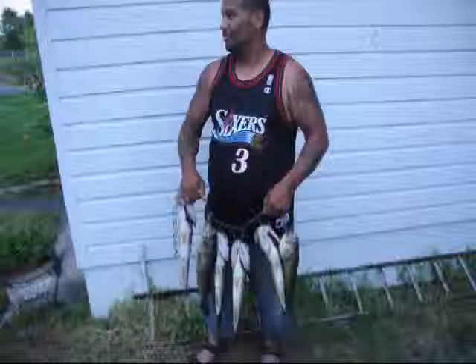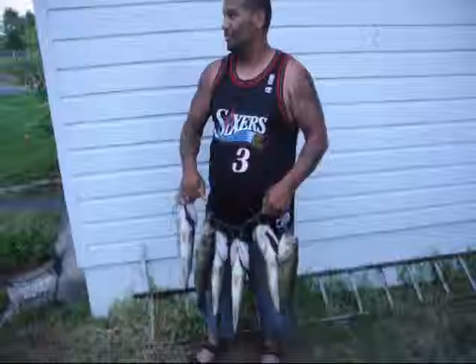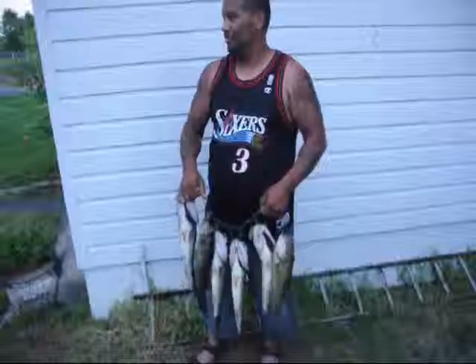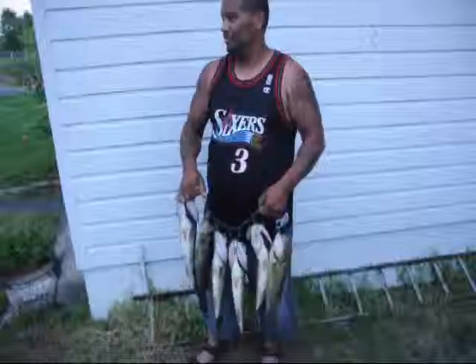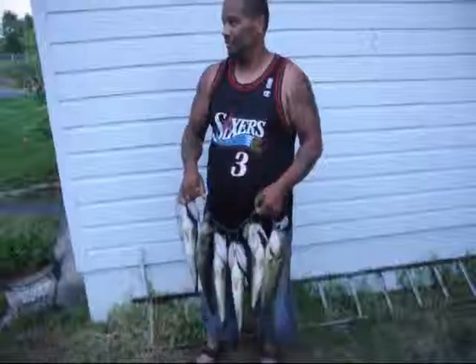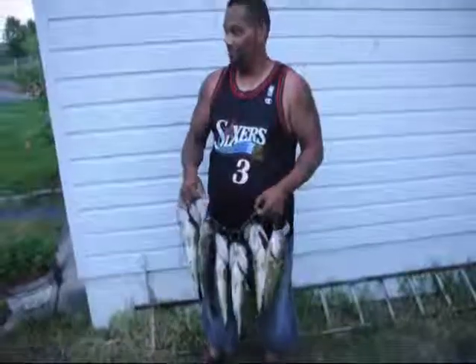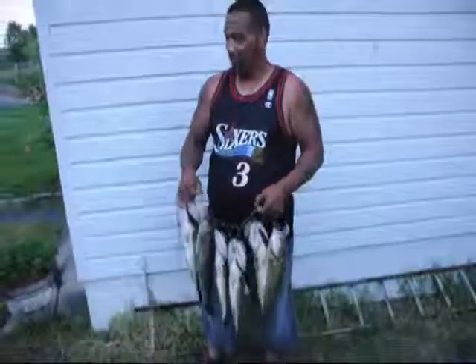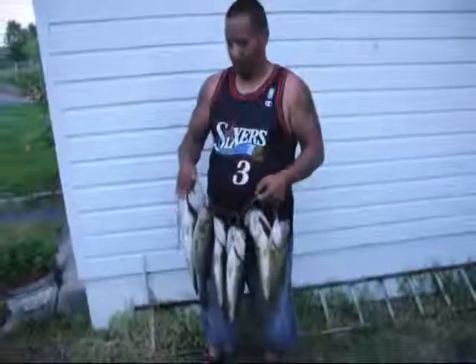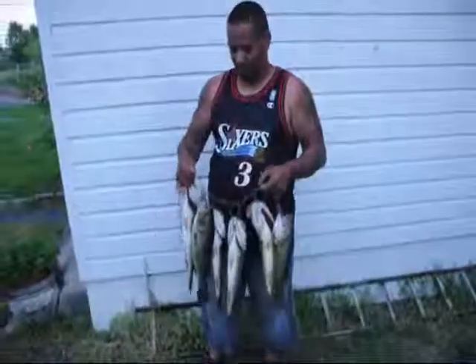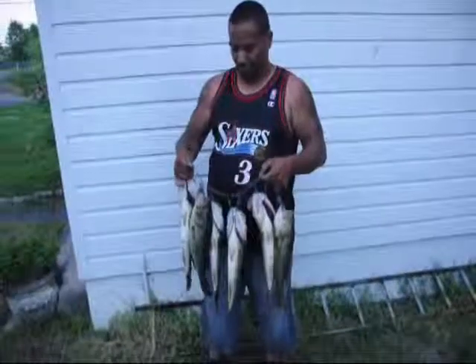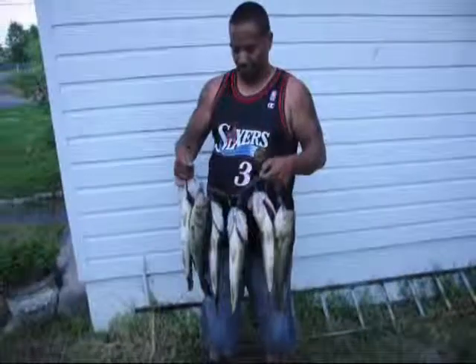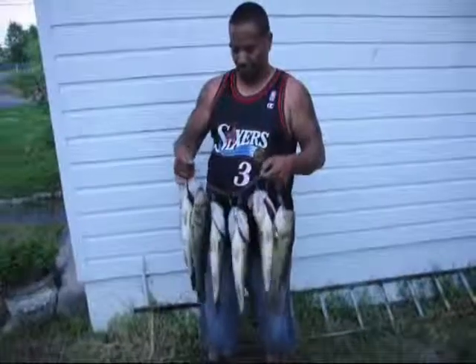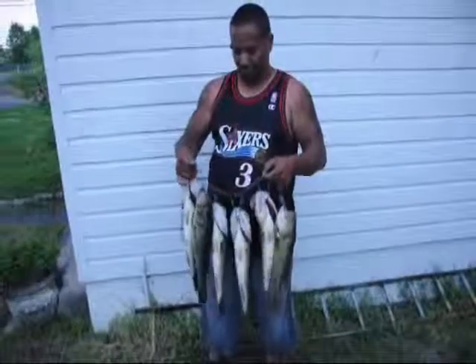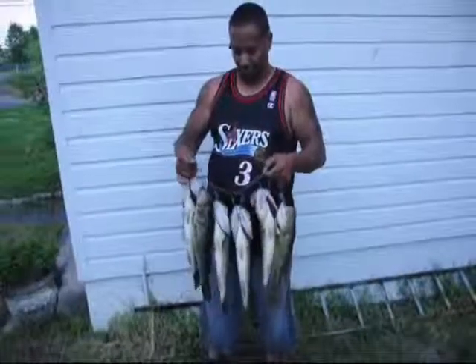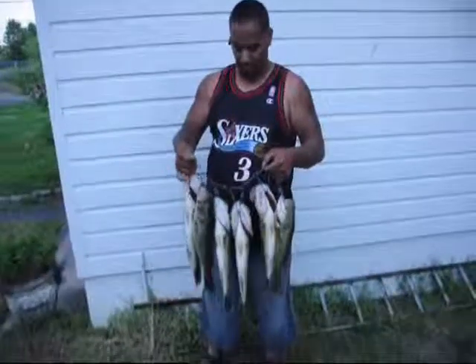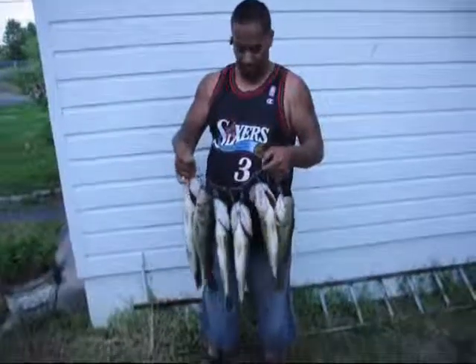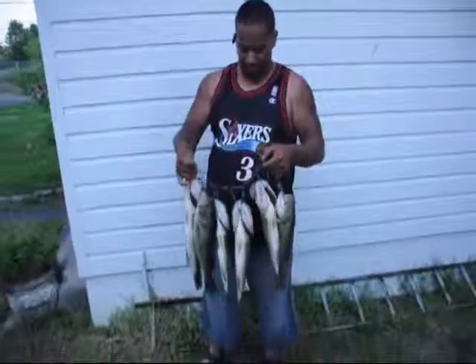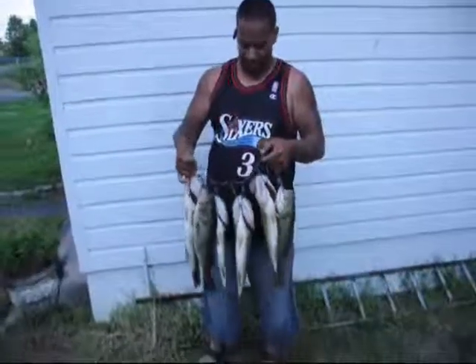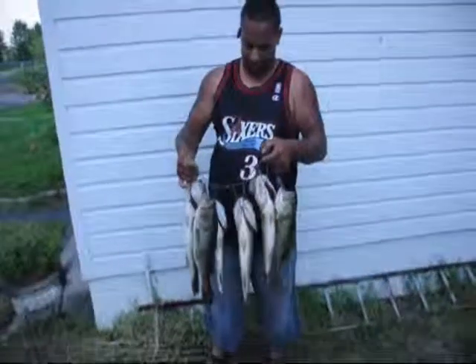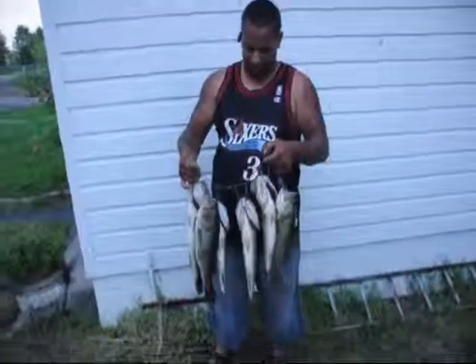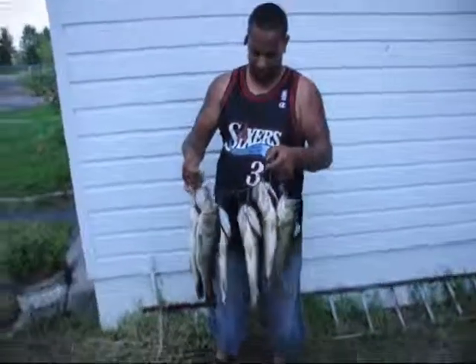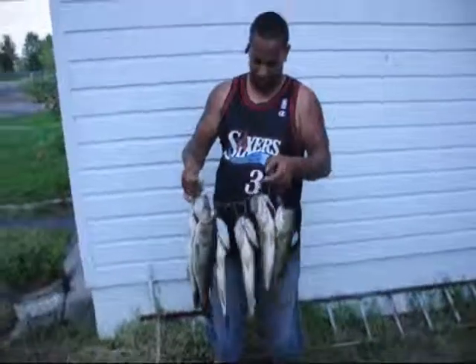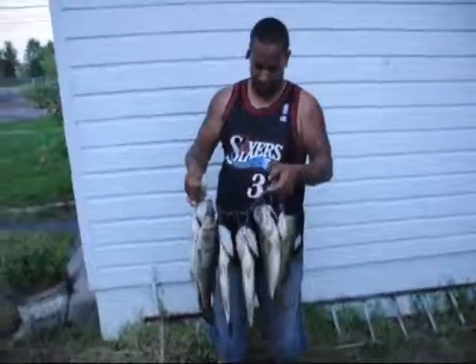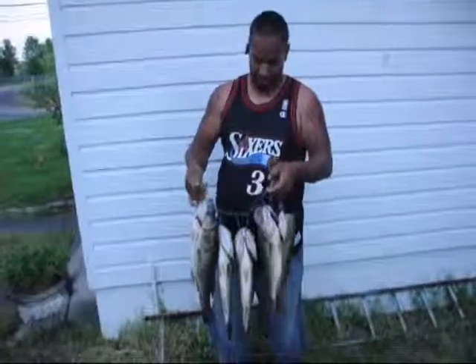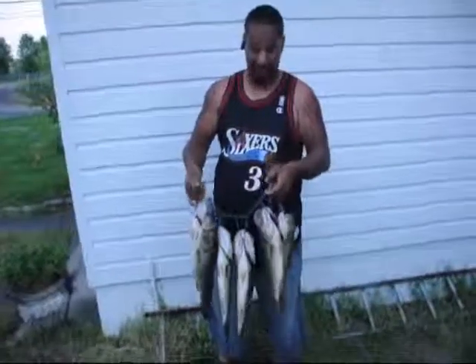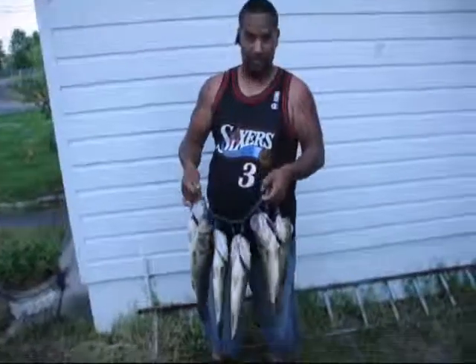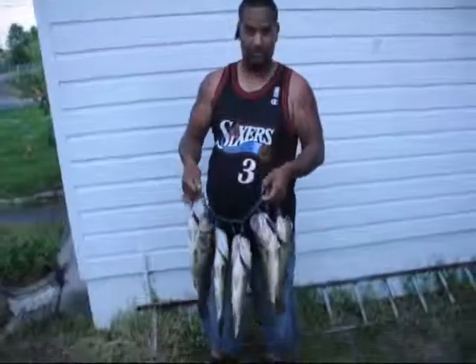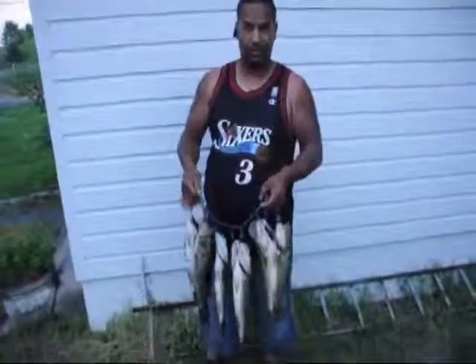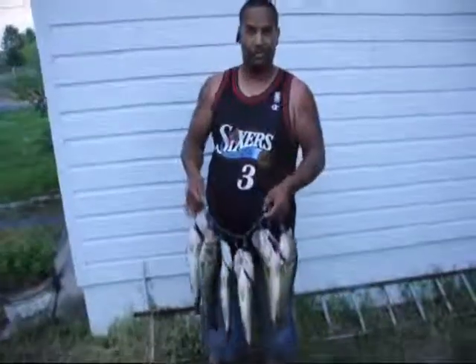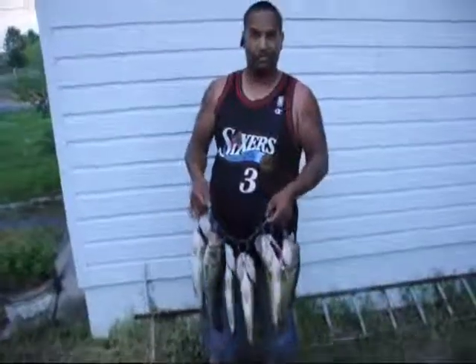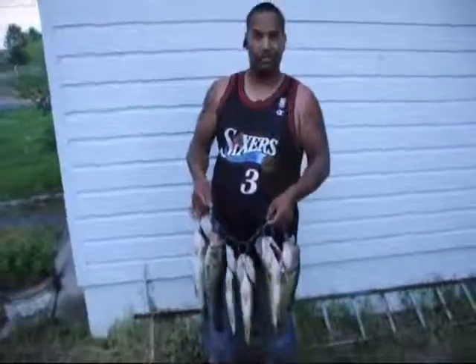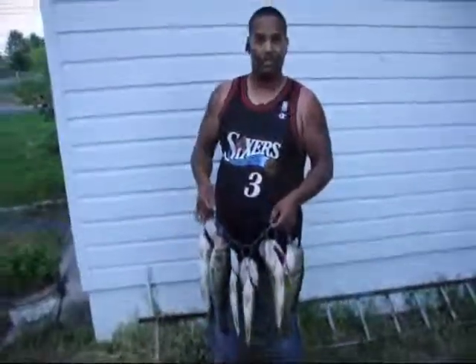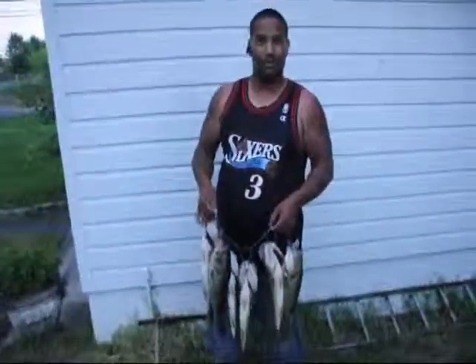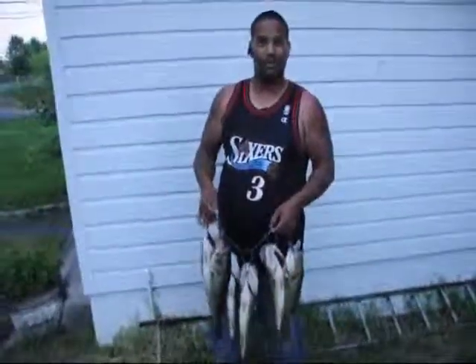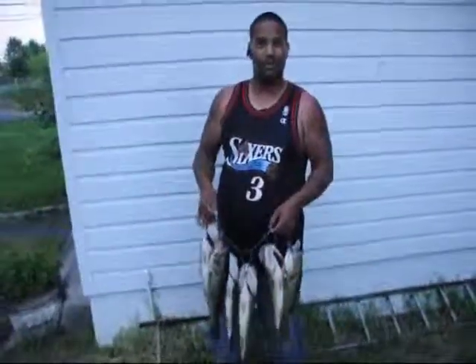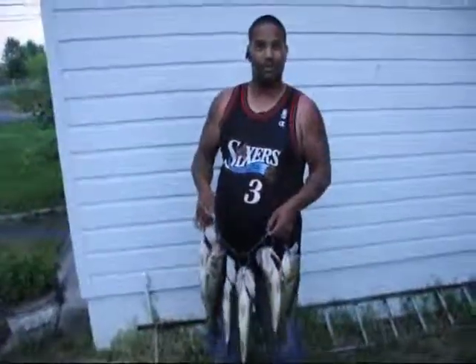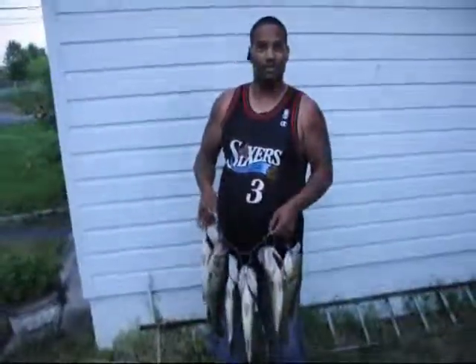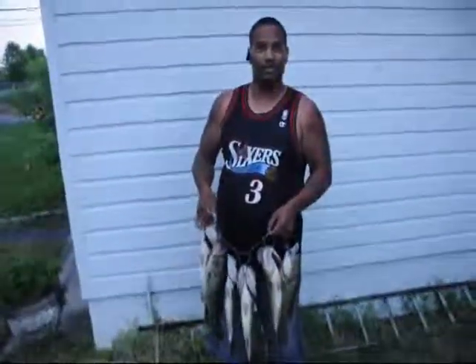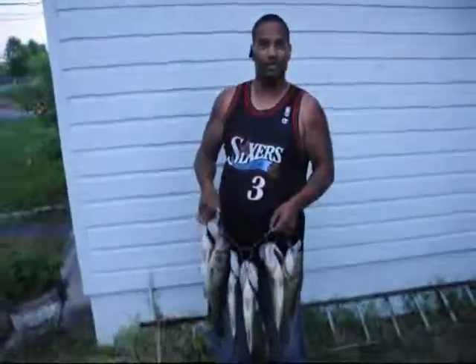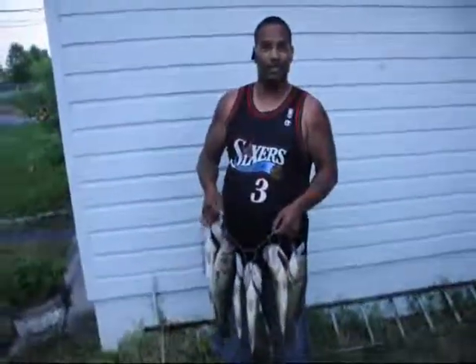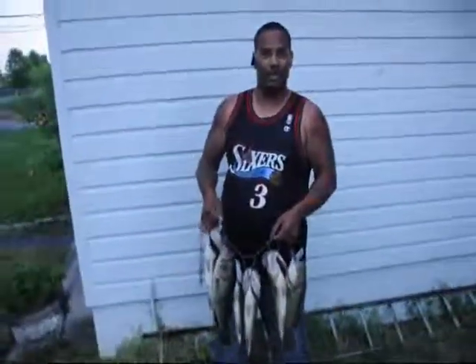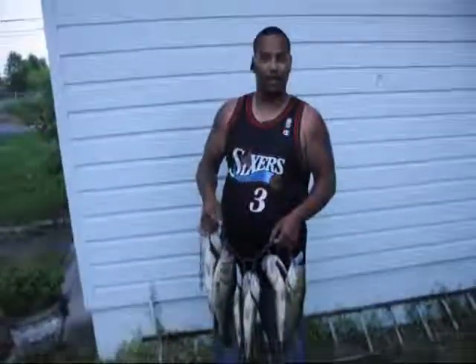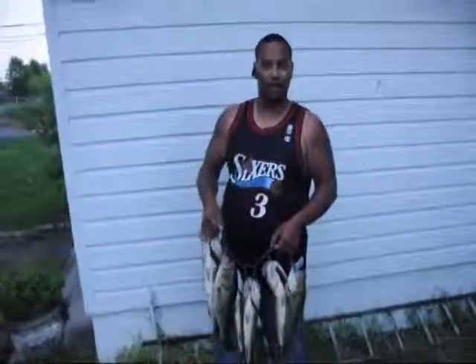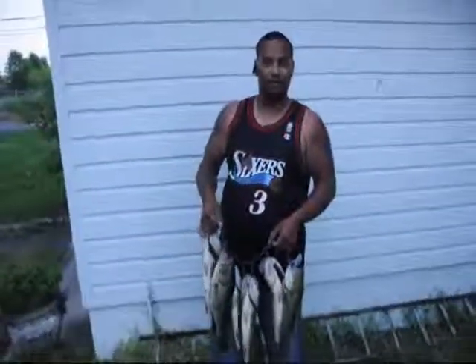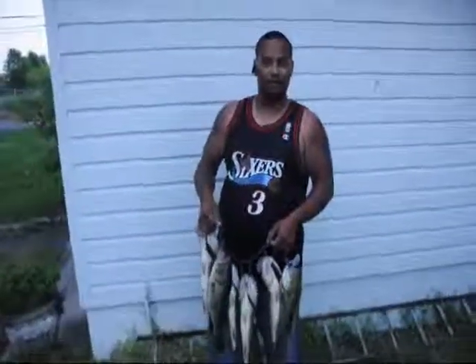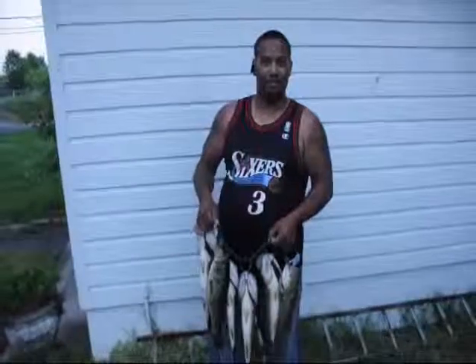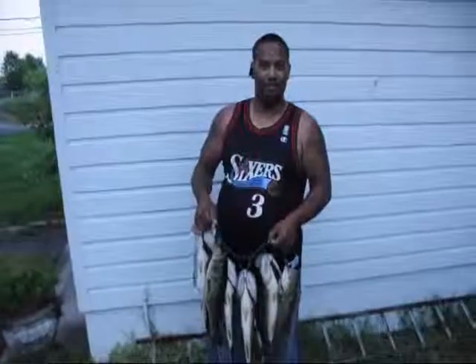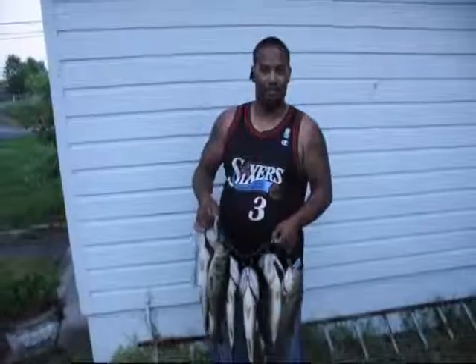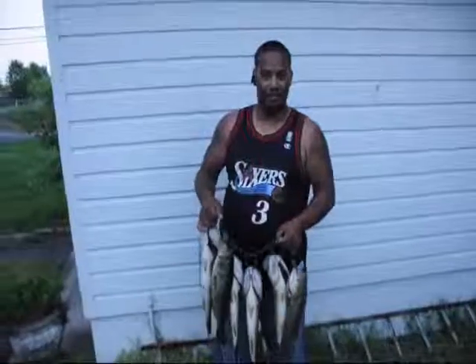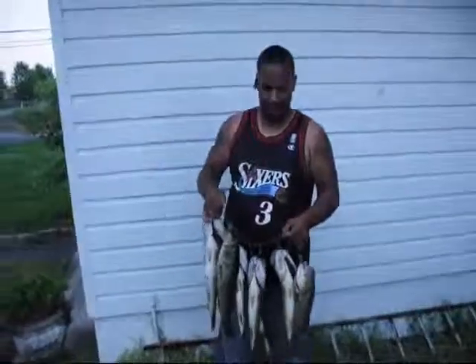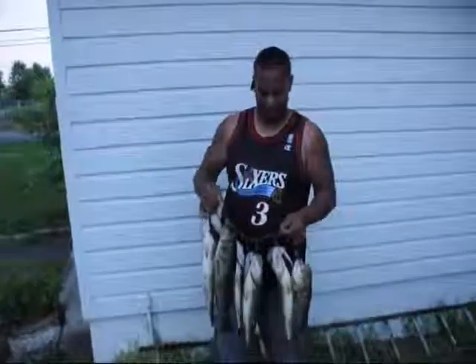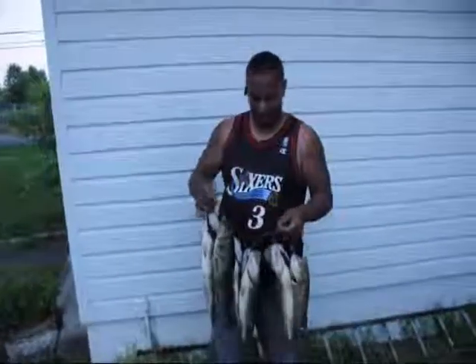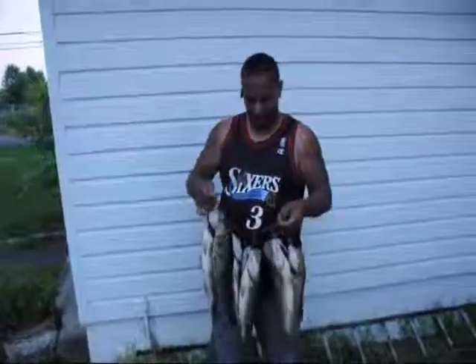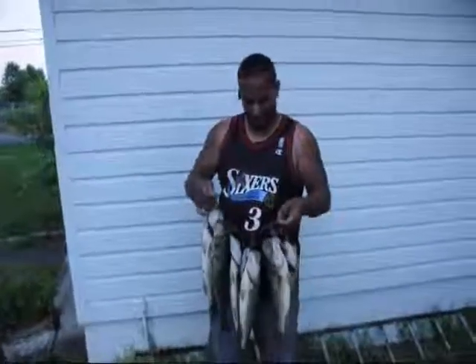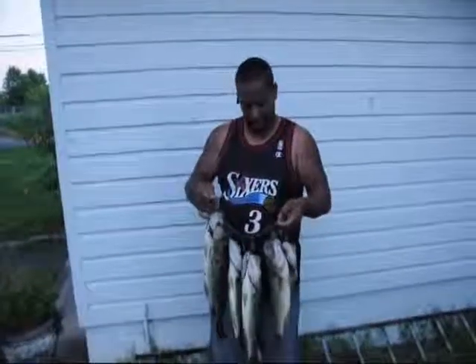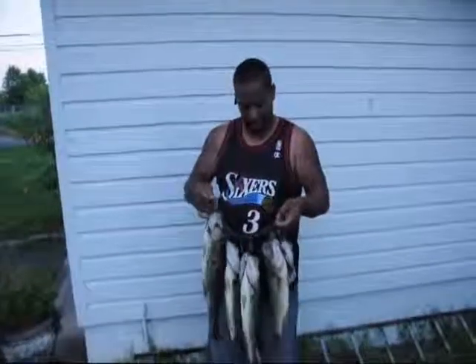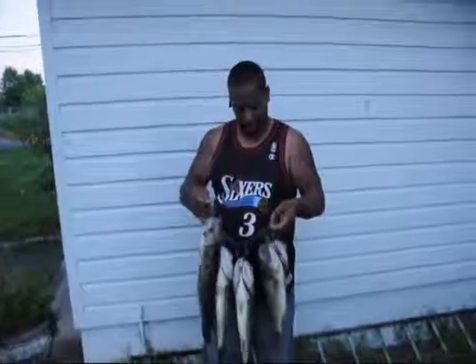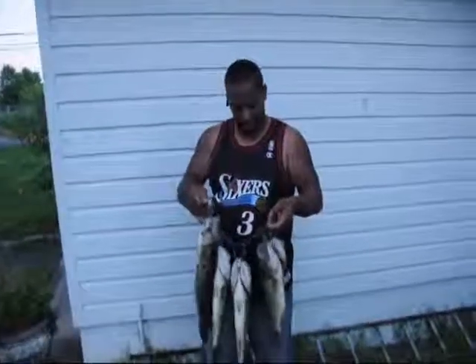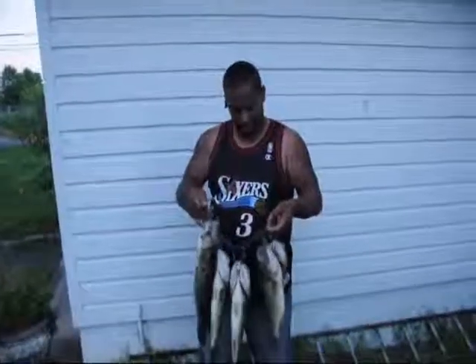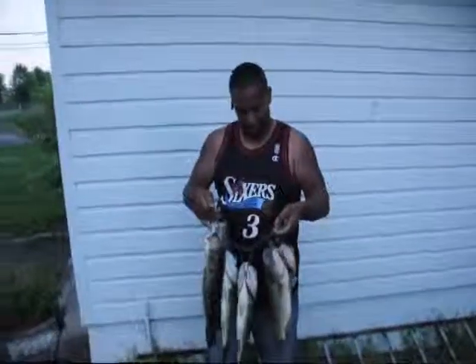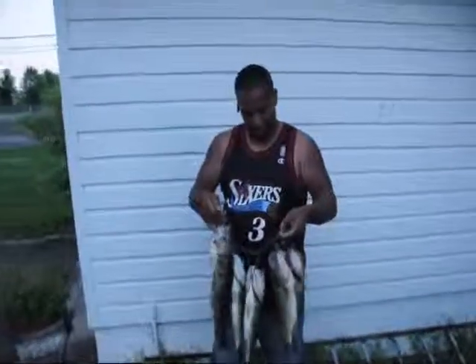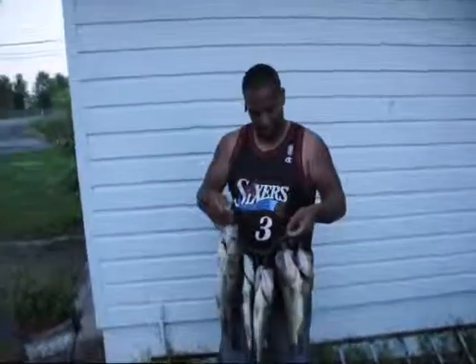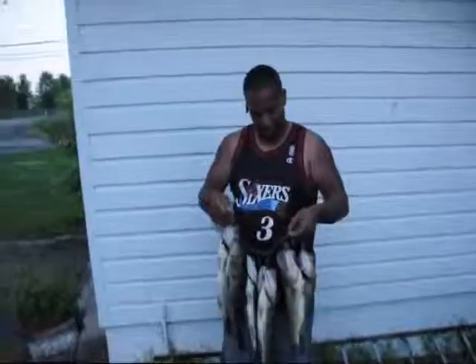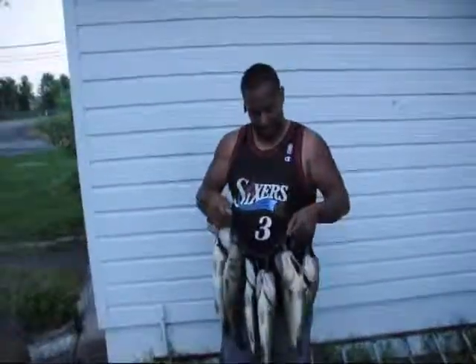This is Victor. He went fishing here at Highland Hill Farm. Vic, you work for me, right? Tell them about what you do in hunting and fishing and camping here.